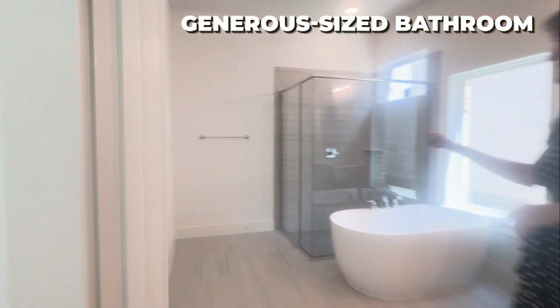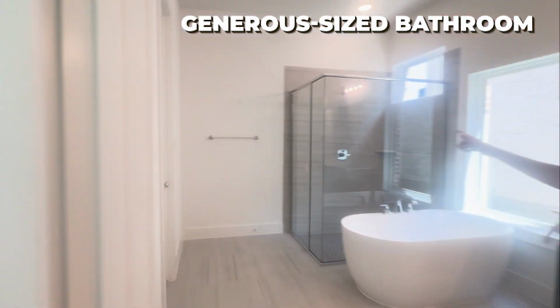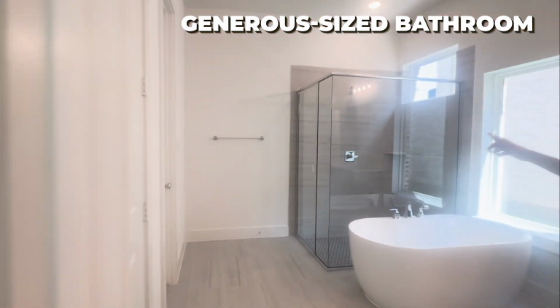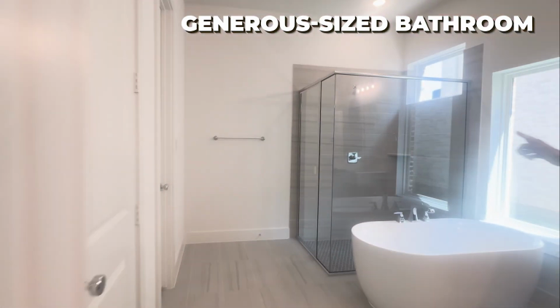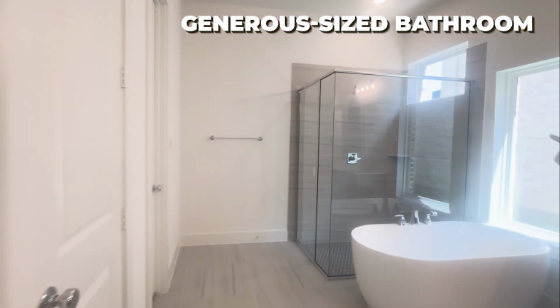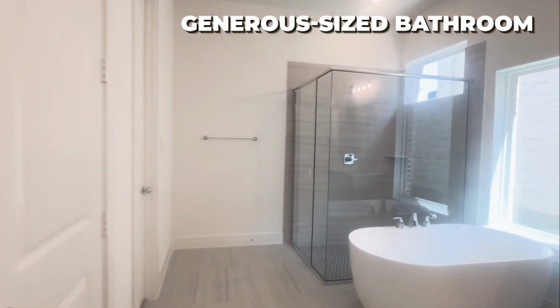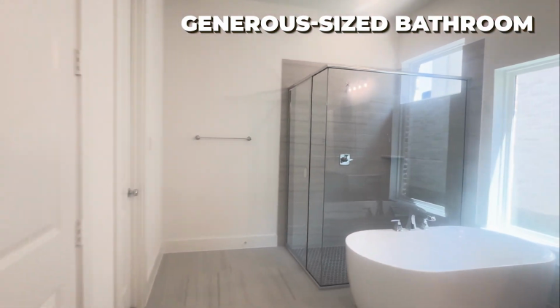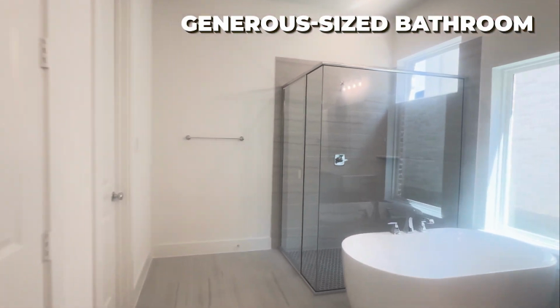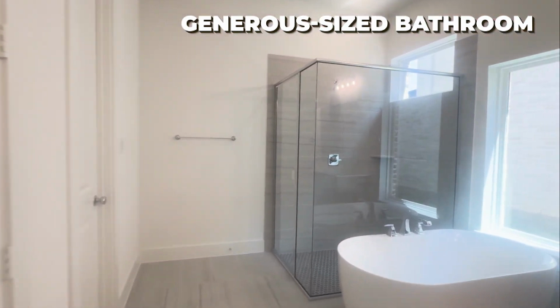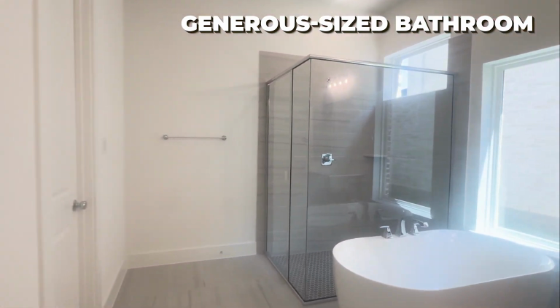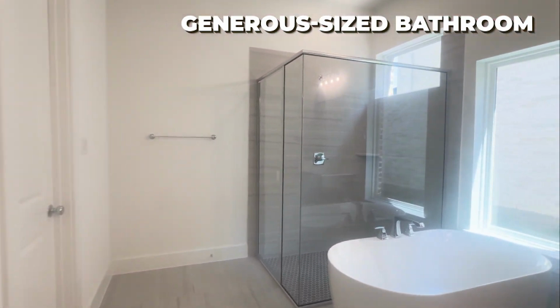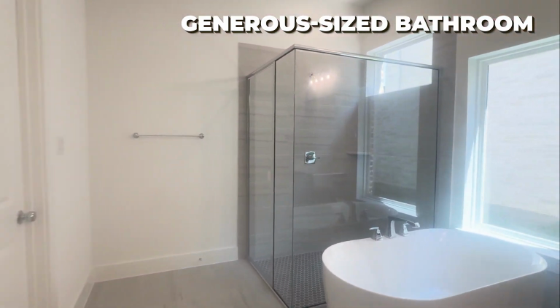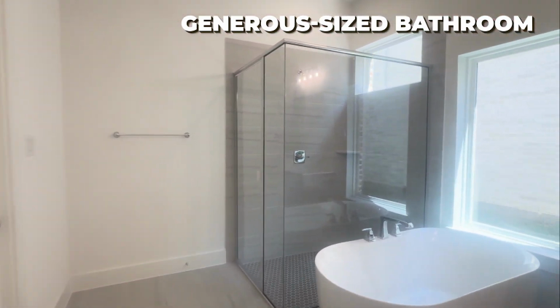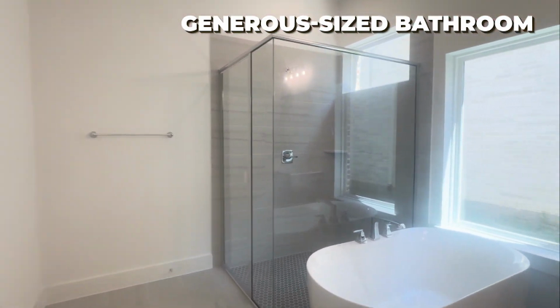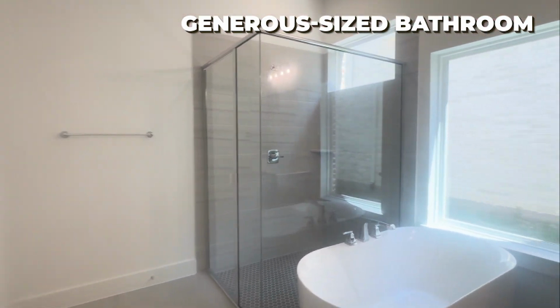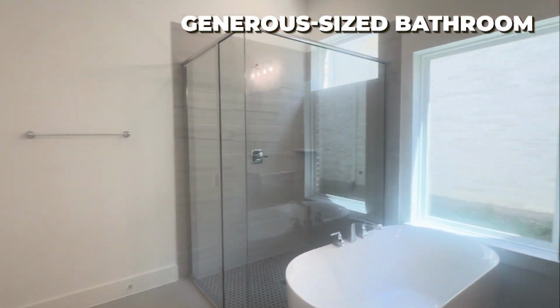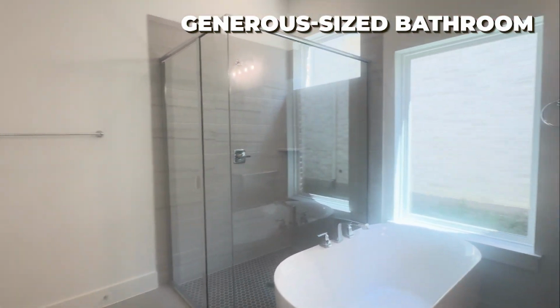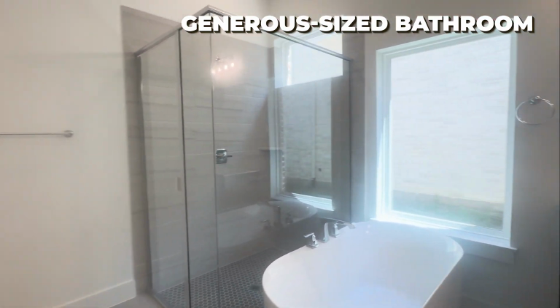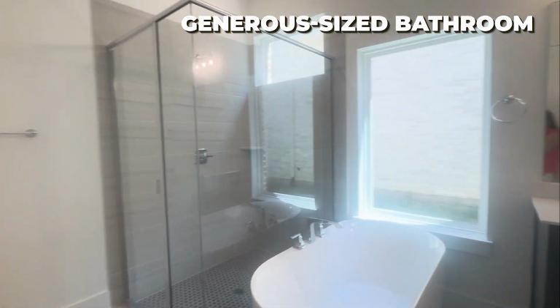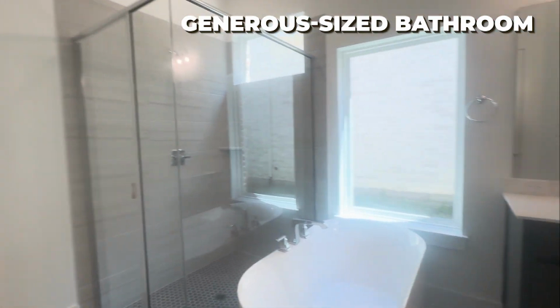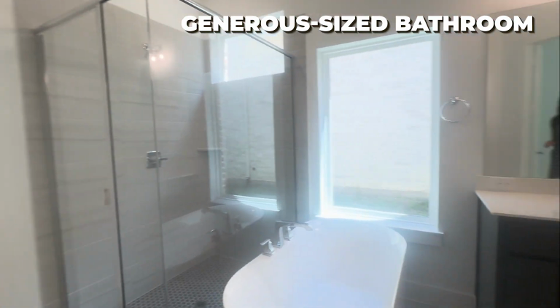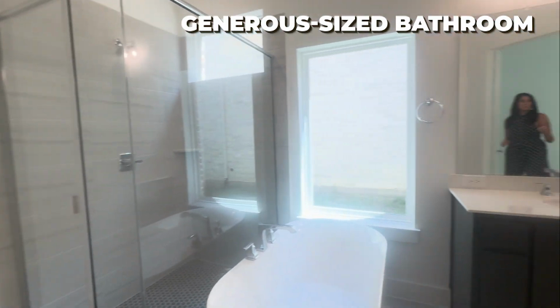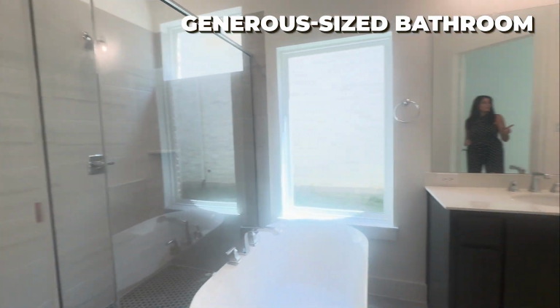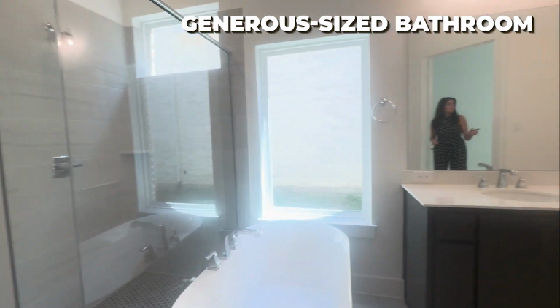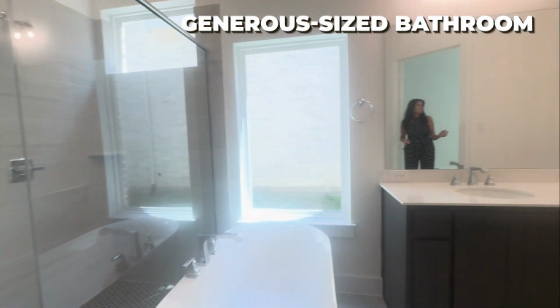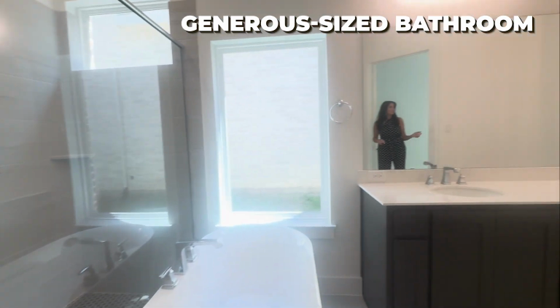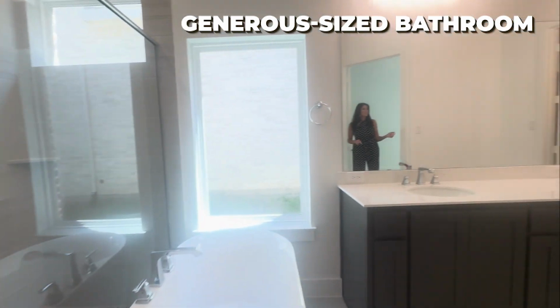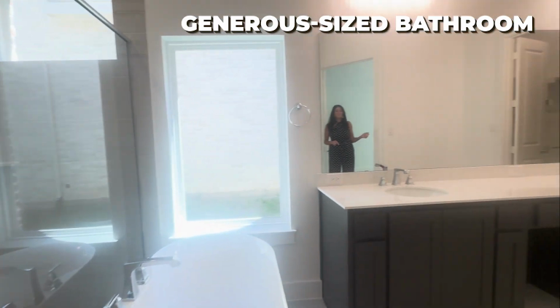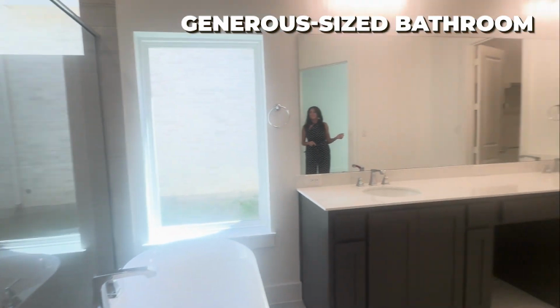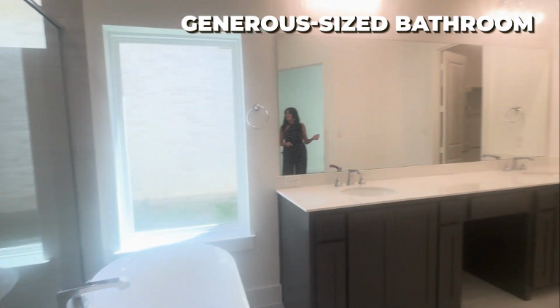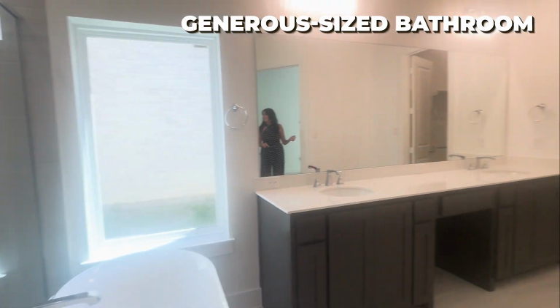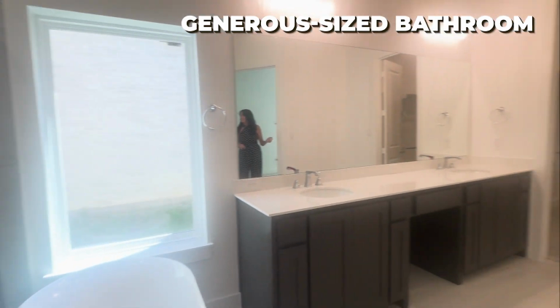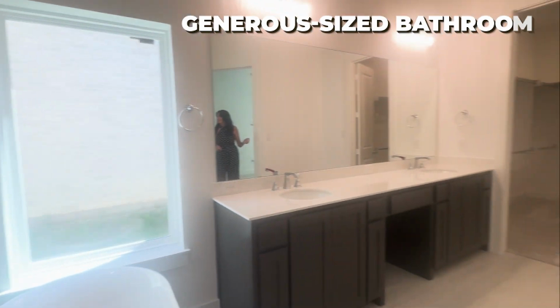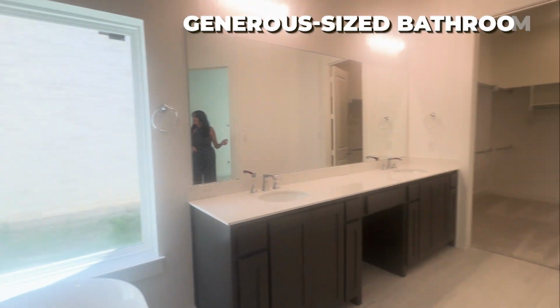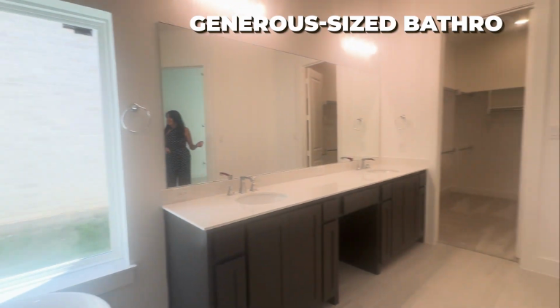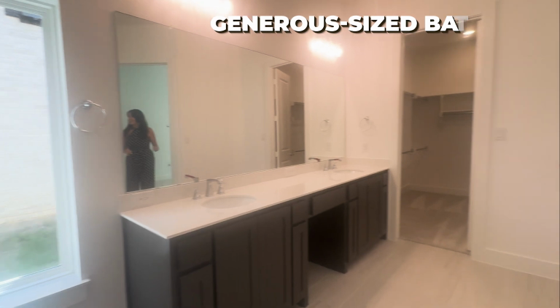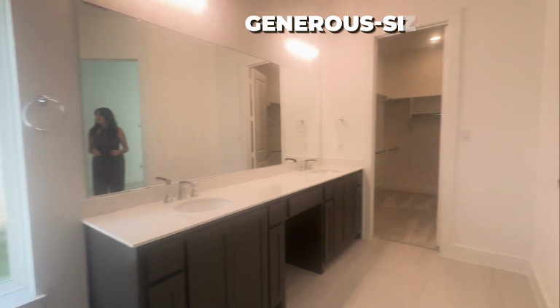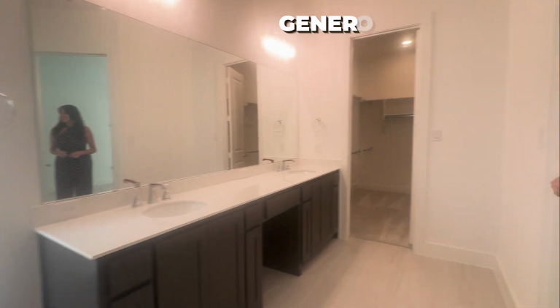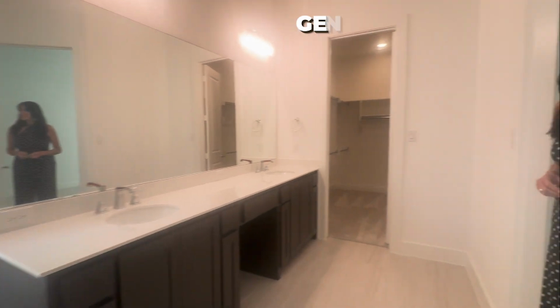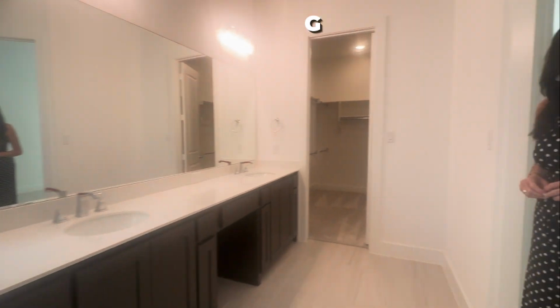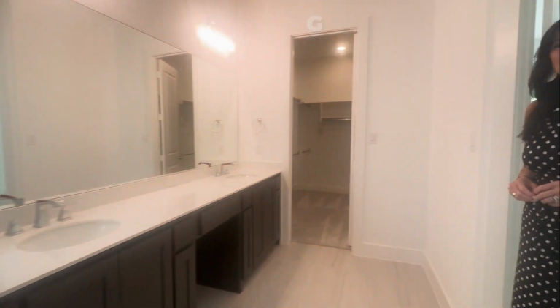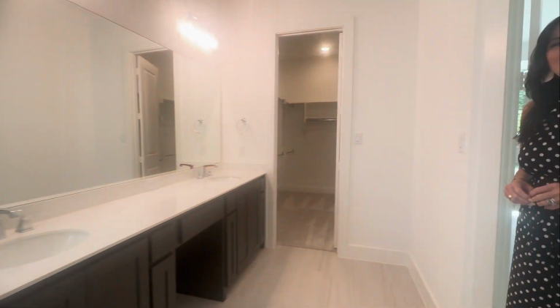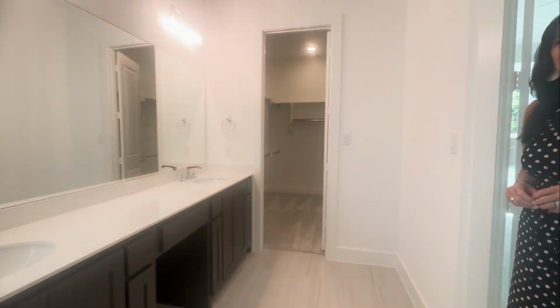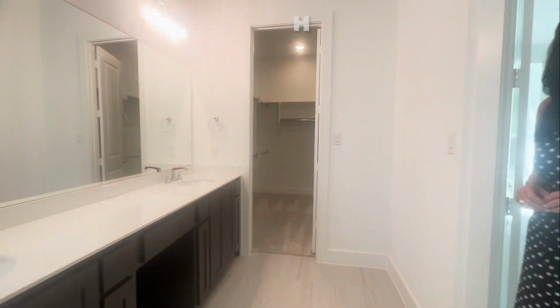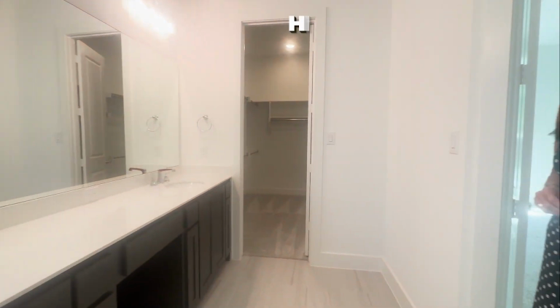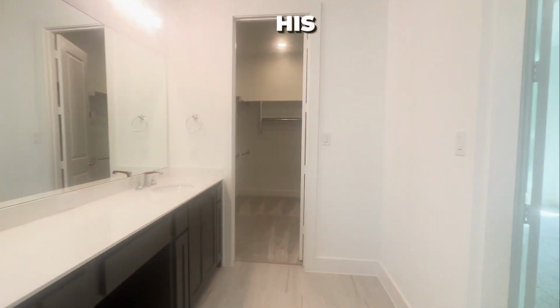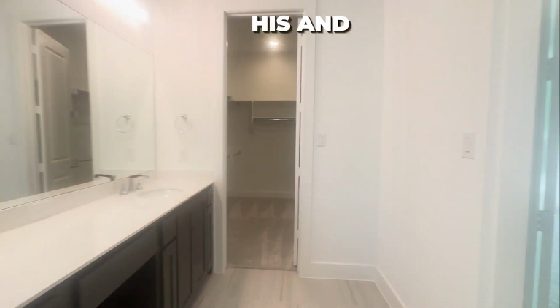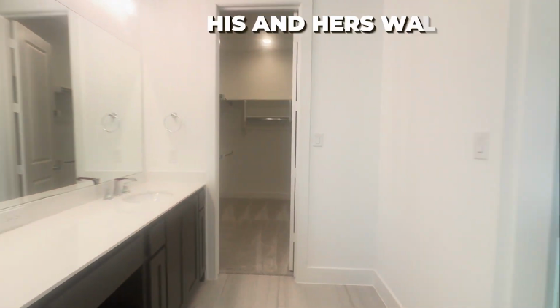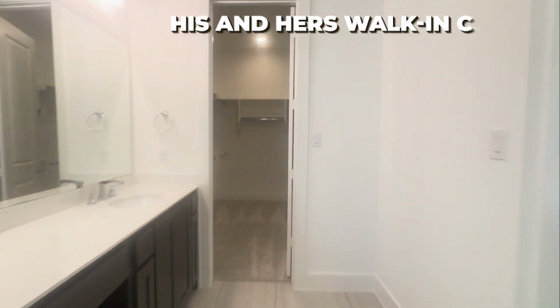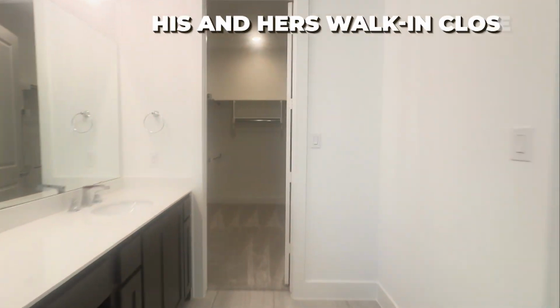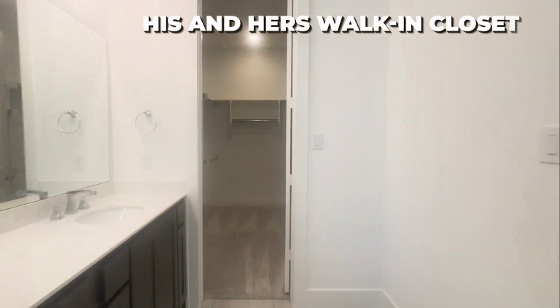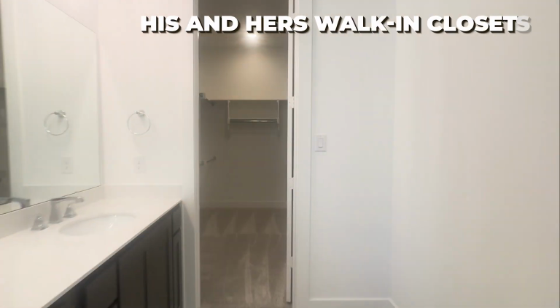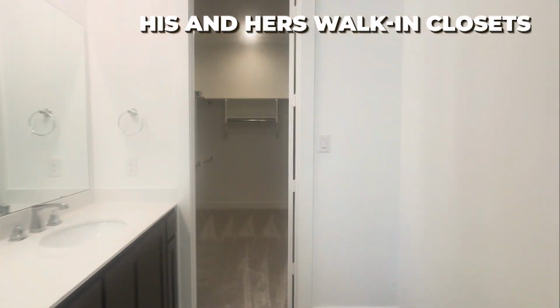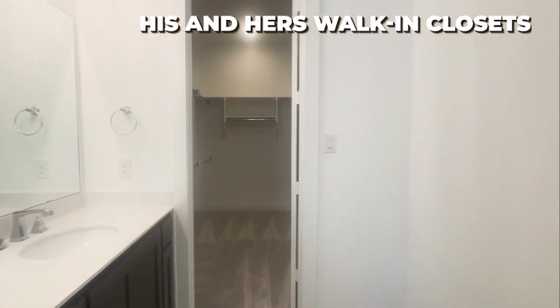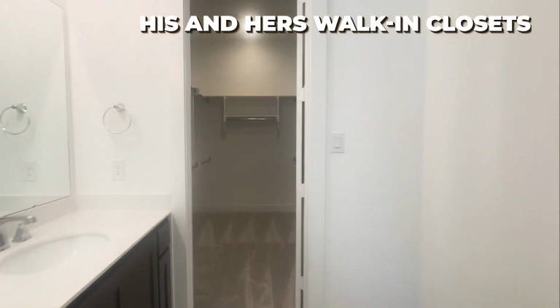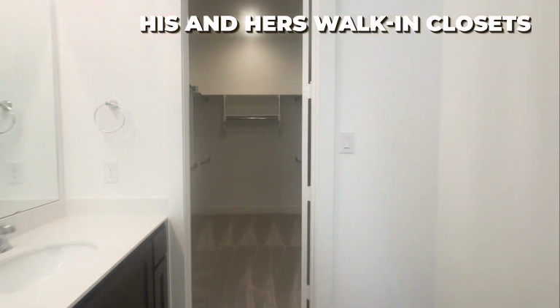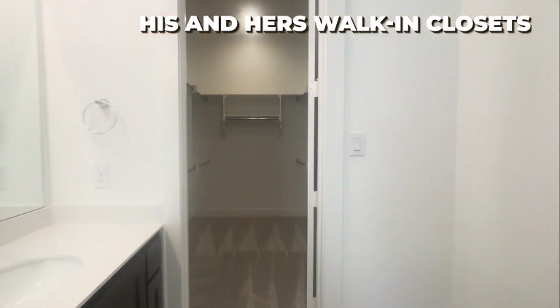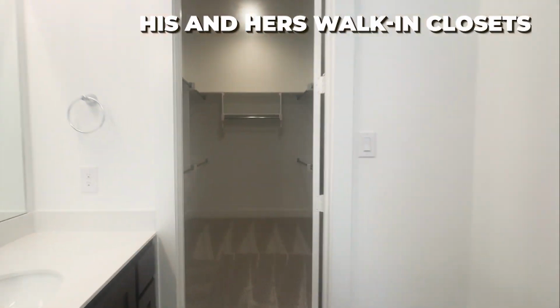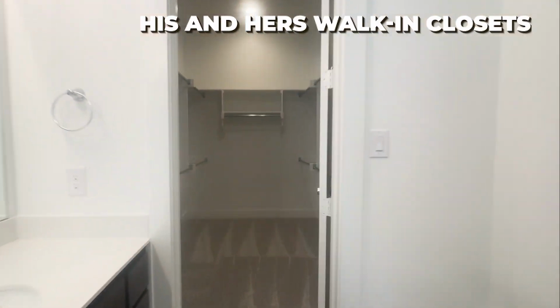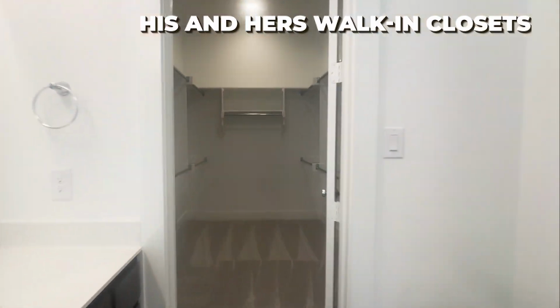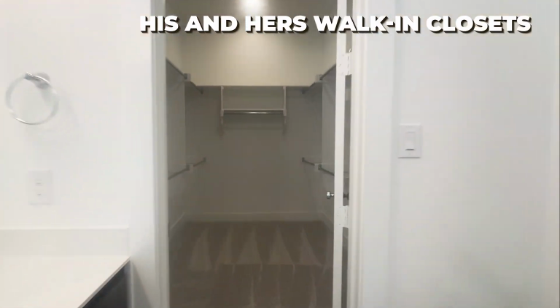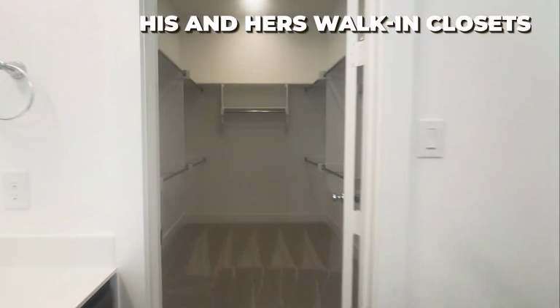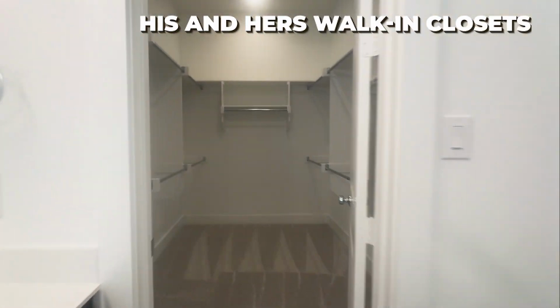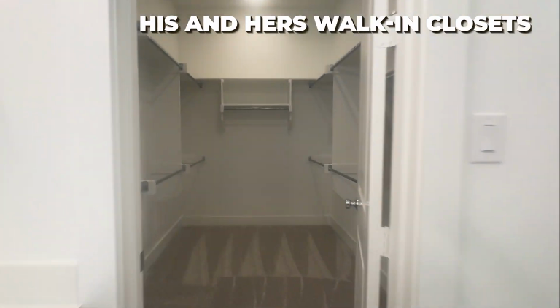Shower, tub, dual seats, and another closet. Perfect to be able to have a lot of shoes.